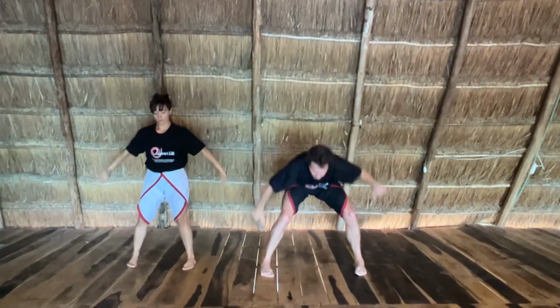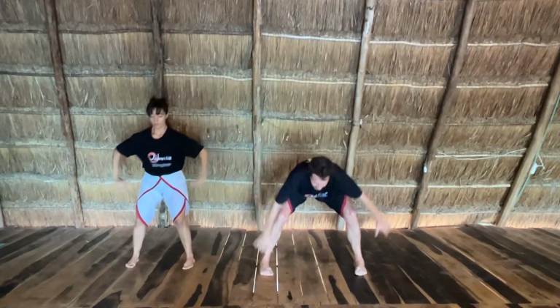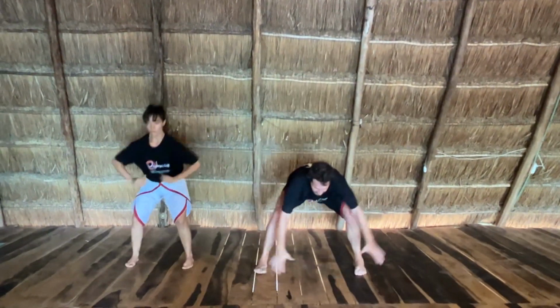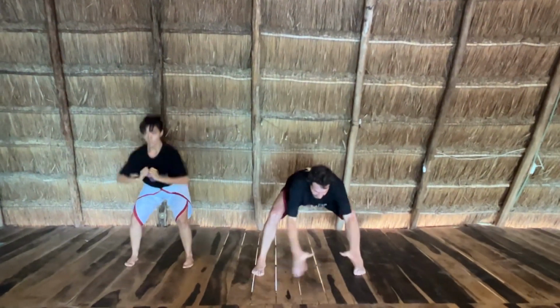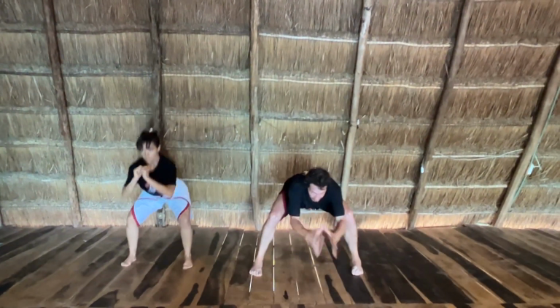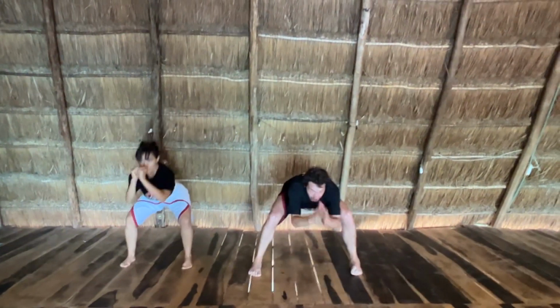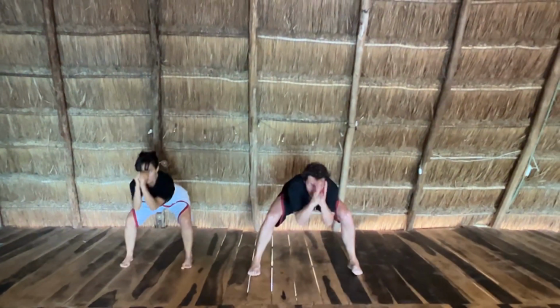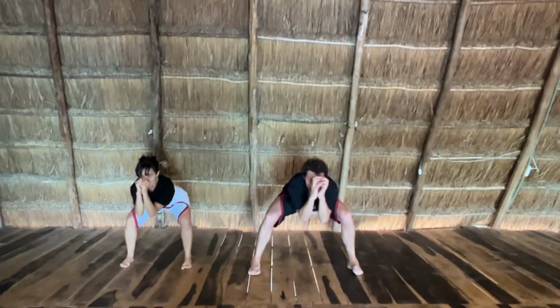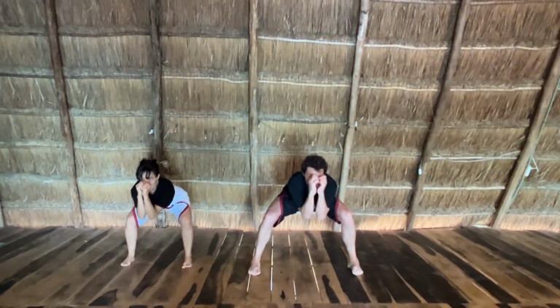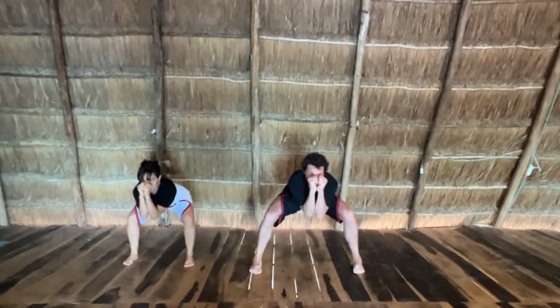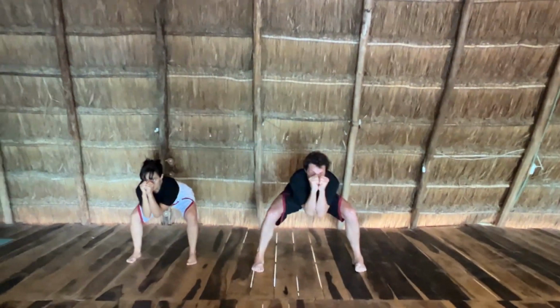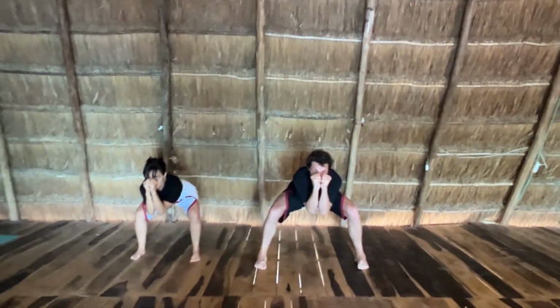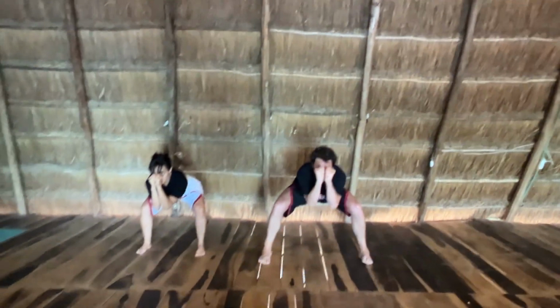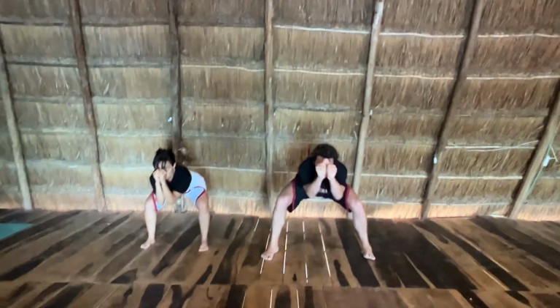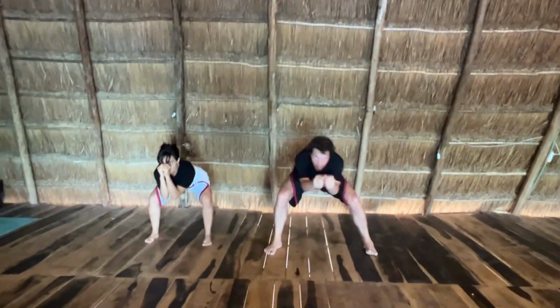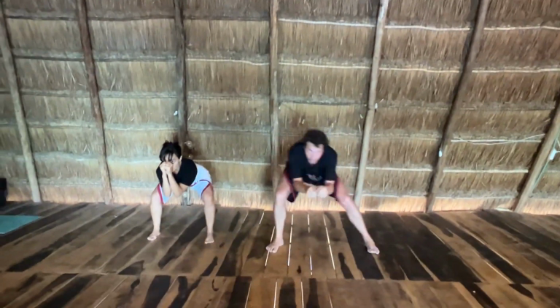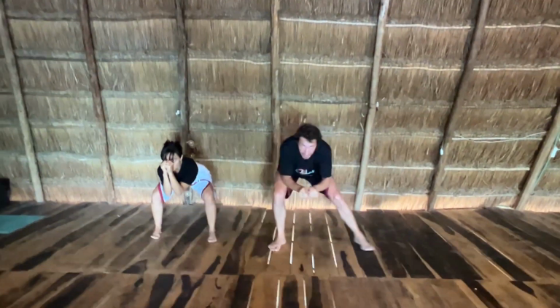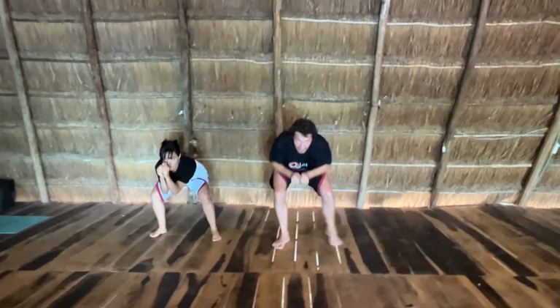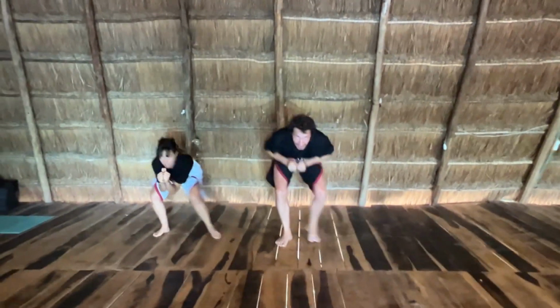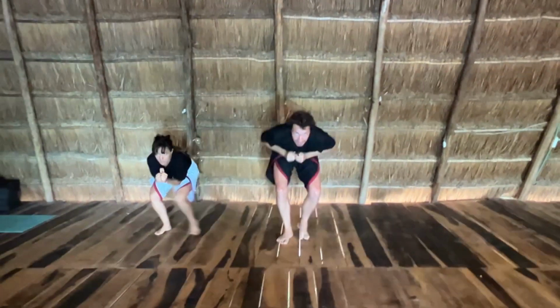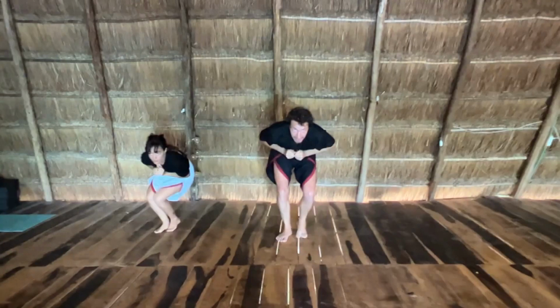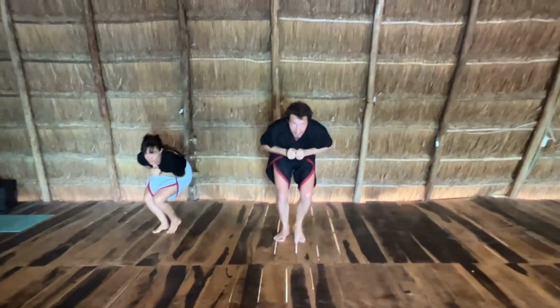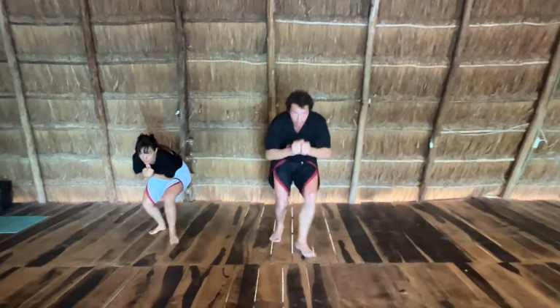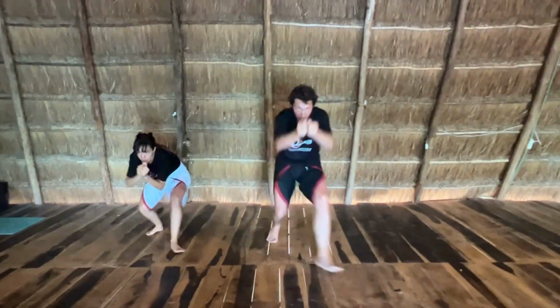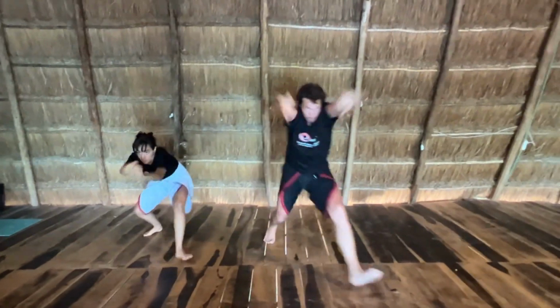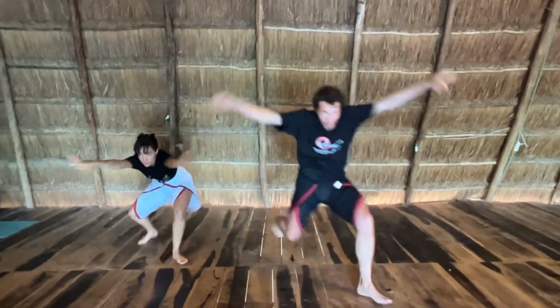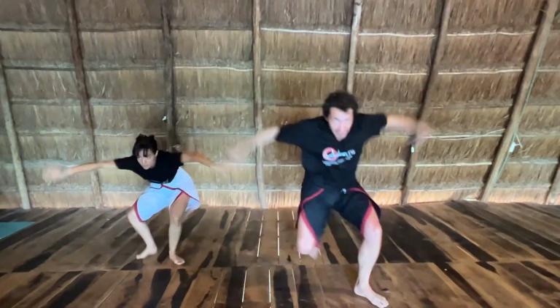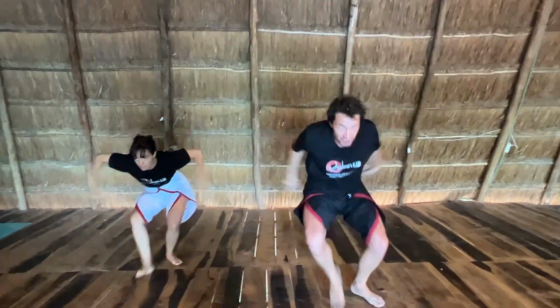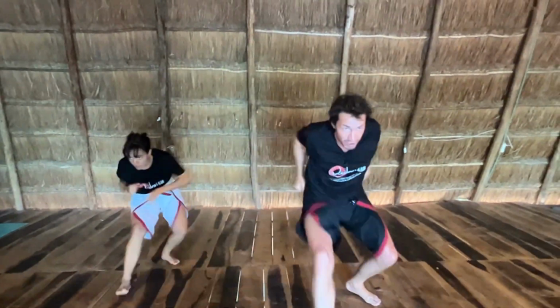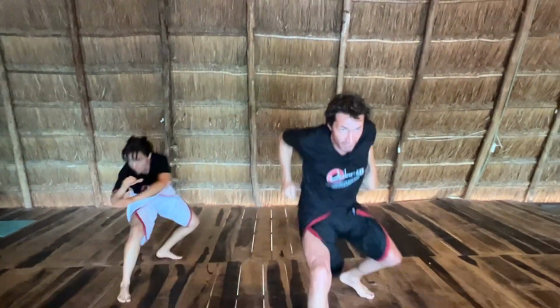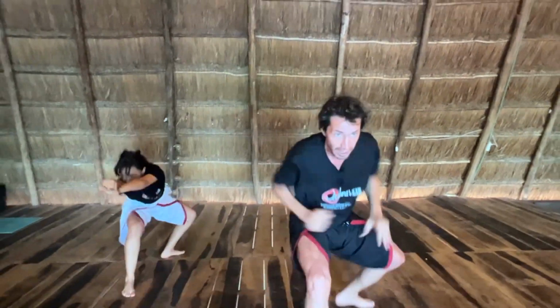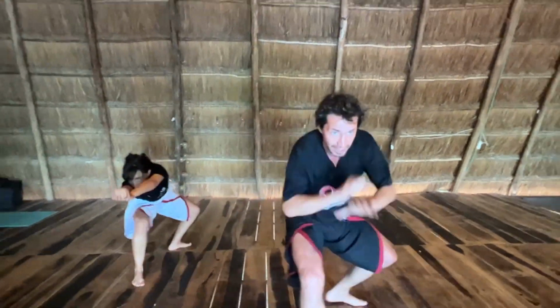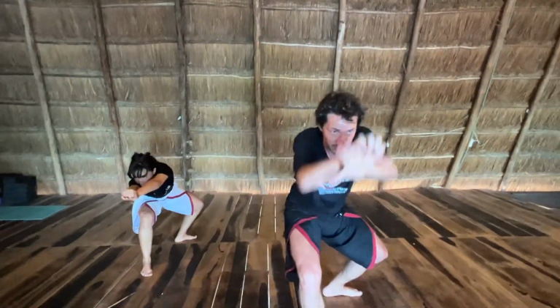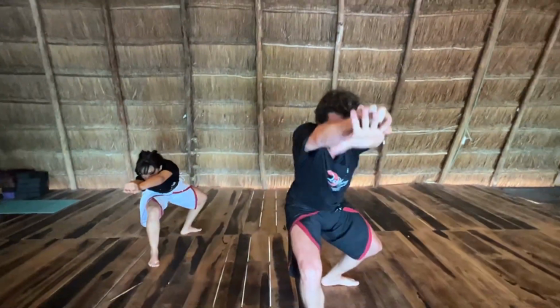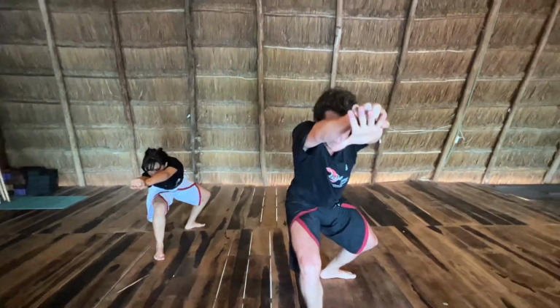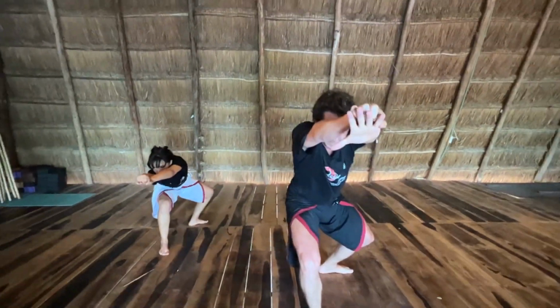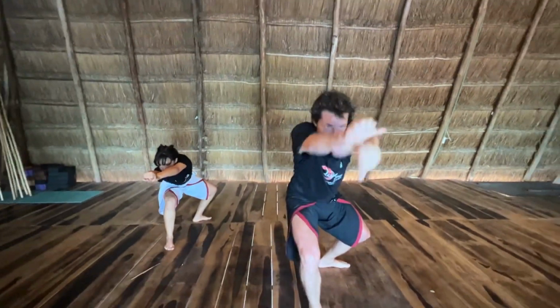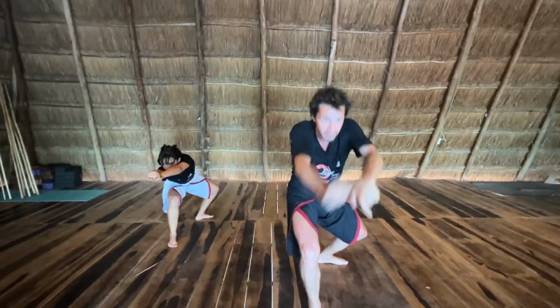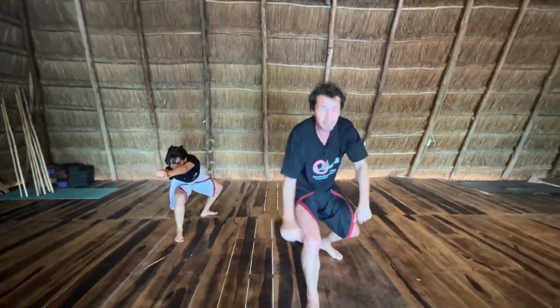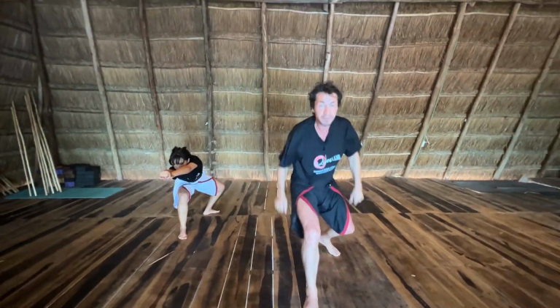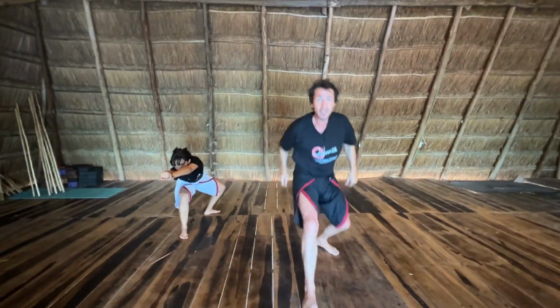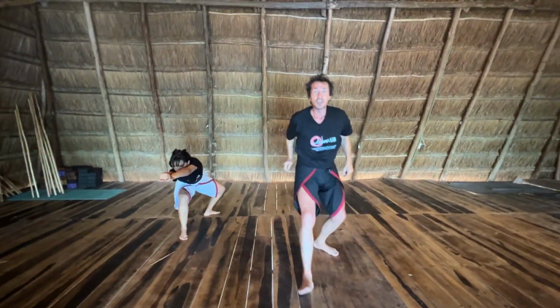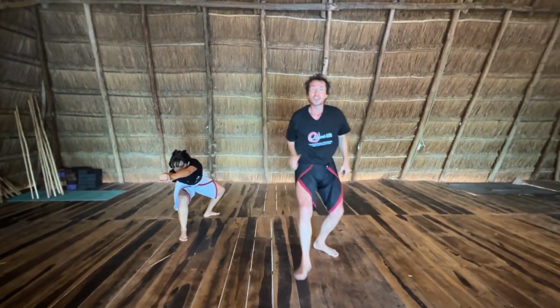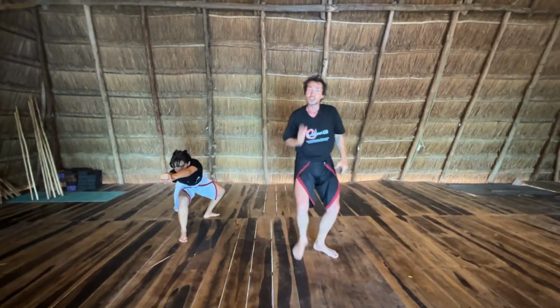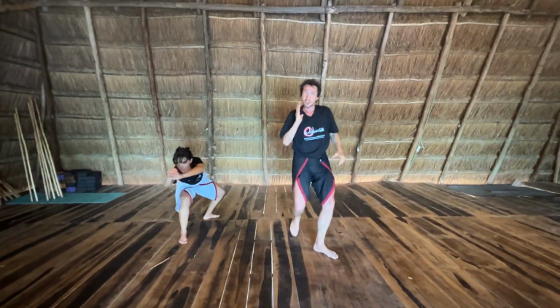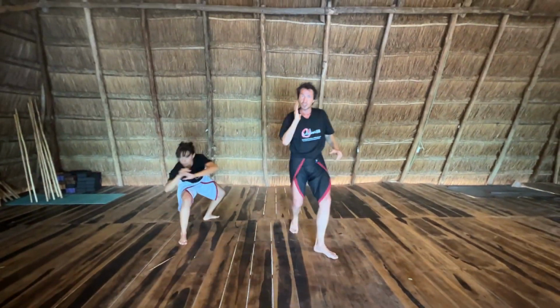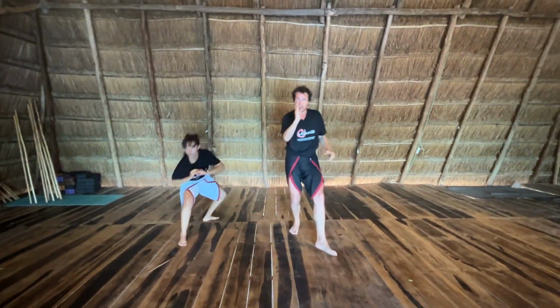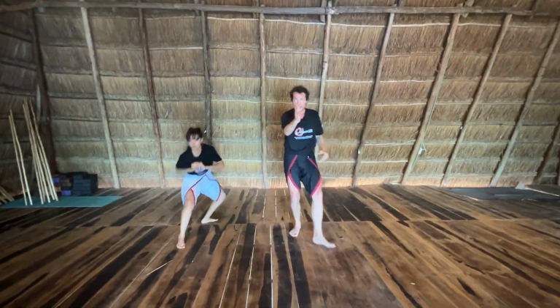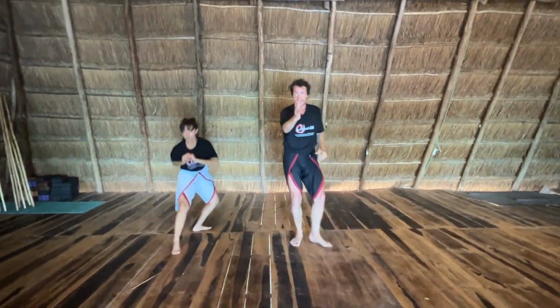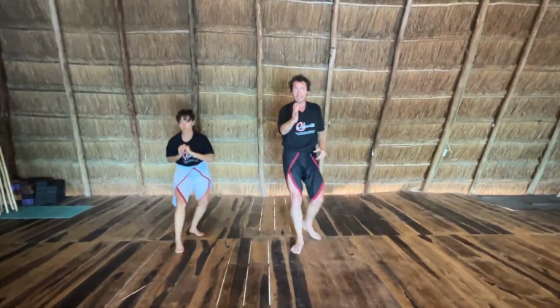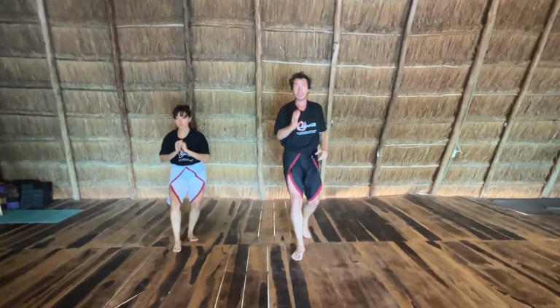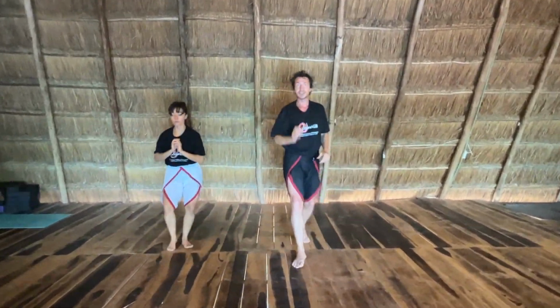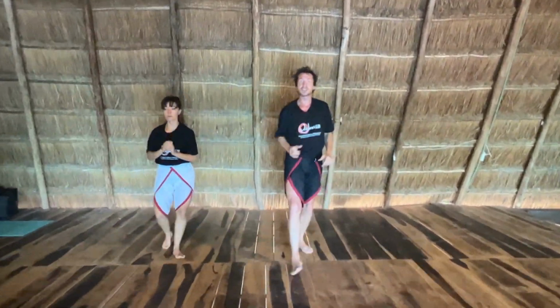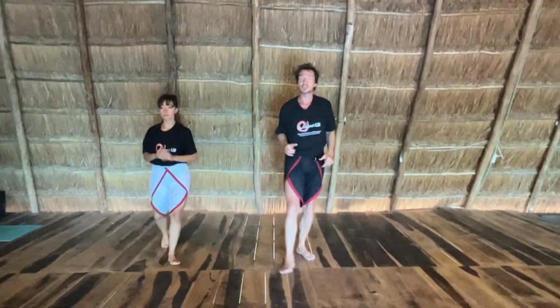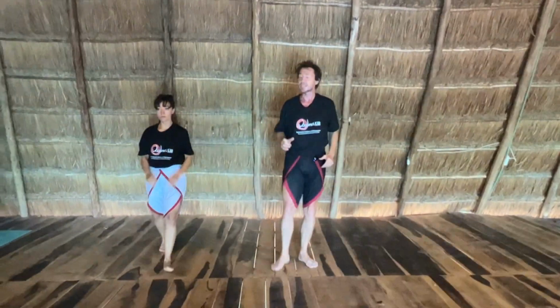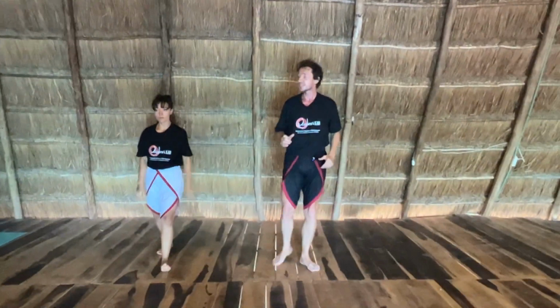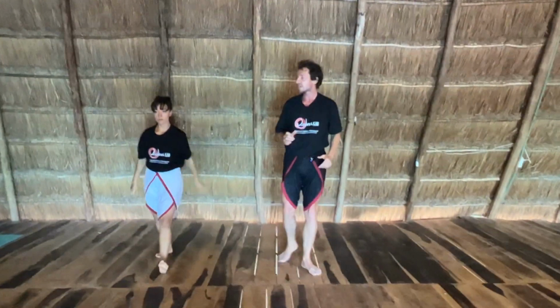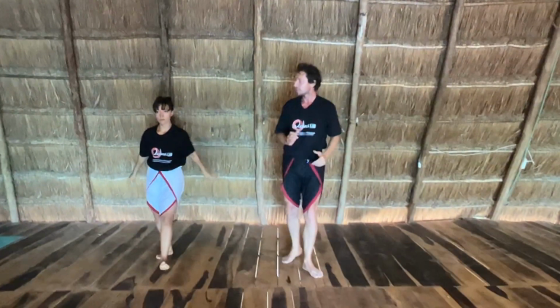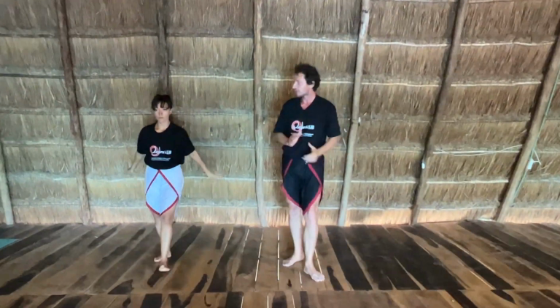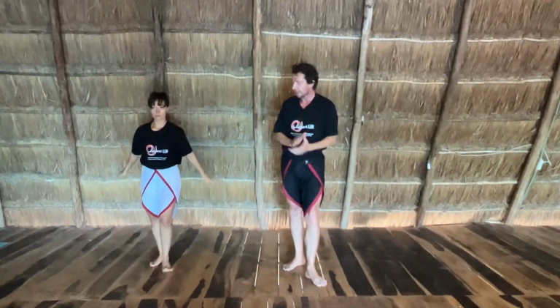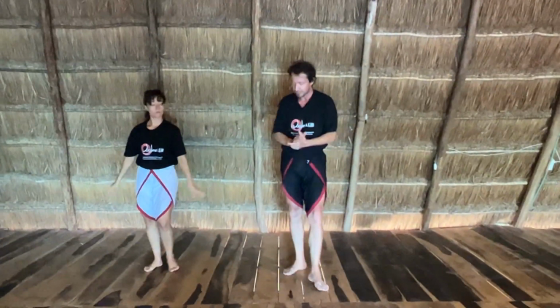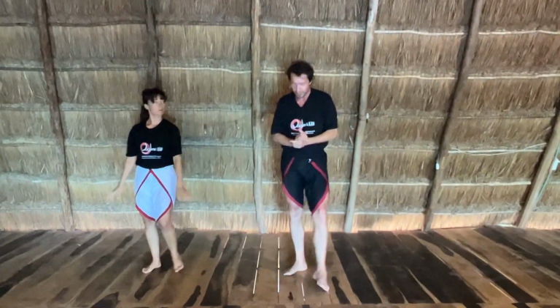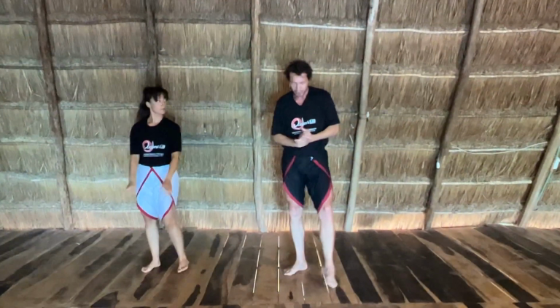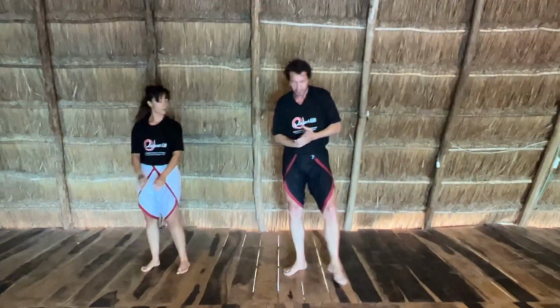Once again, you bring the hands in, punch and open. Straight down the midline. Very good.